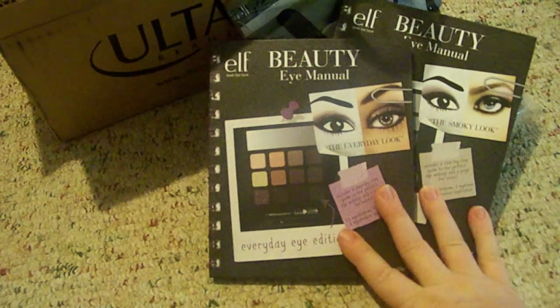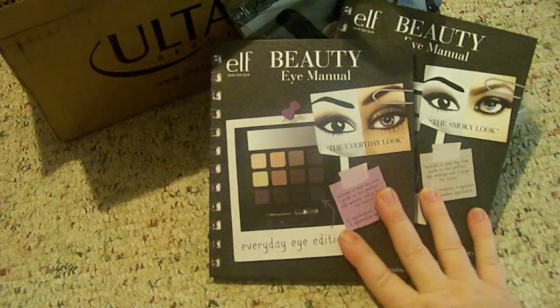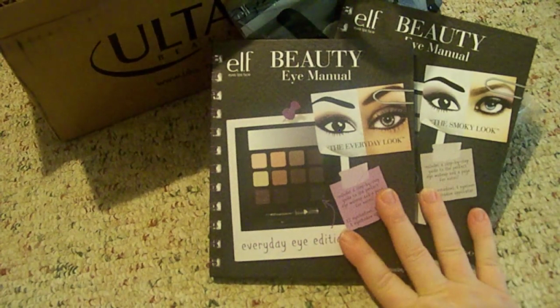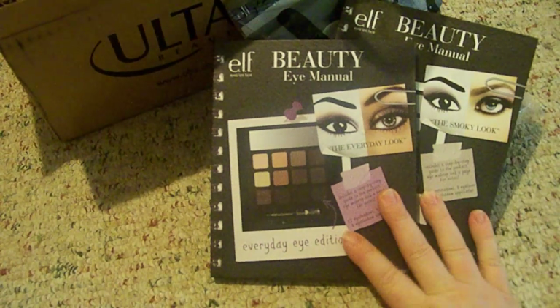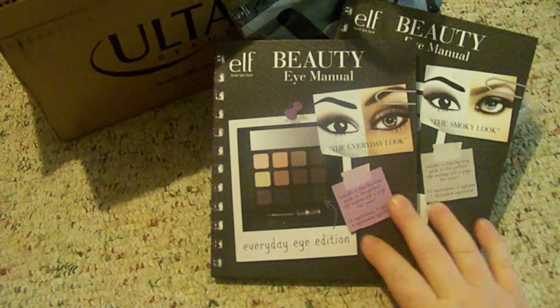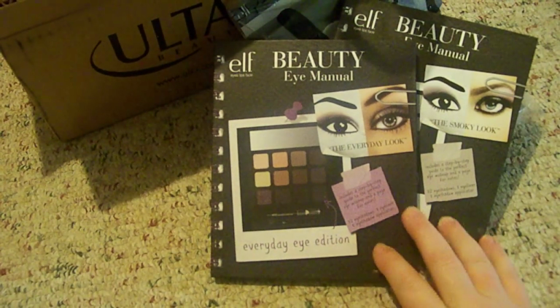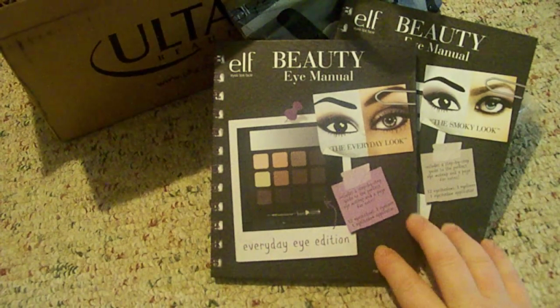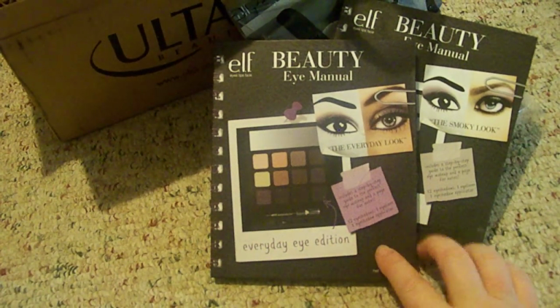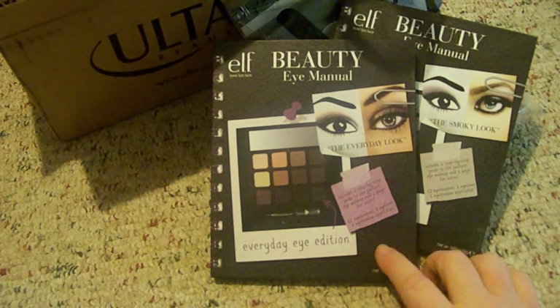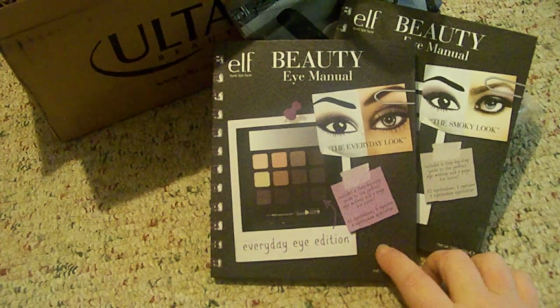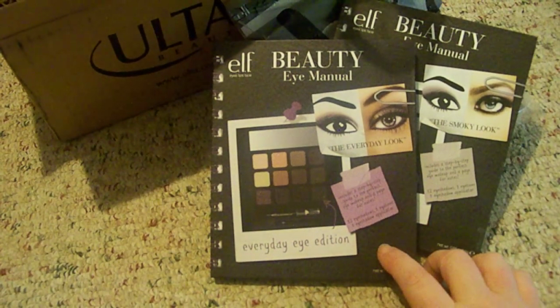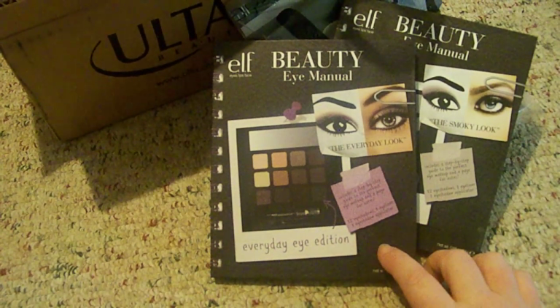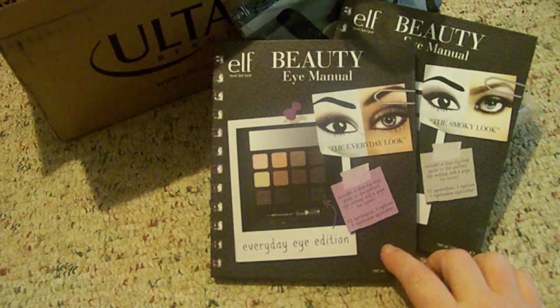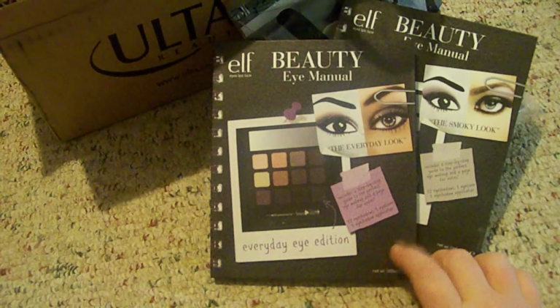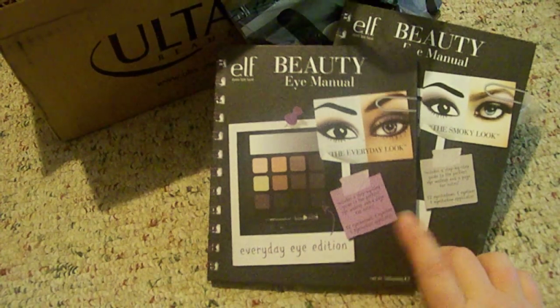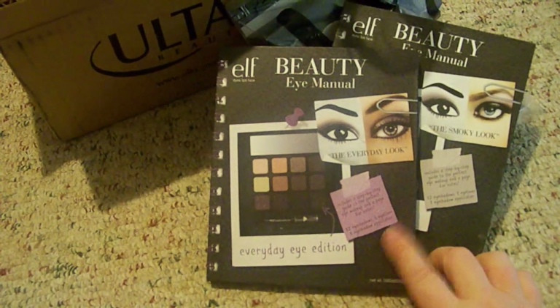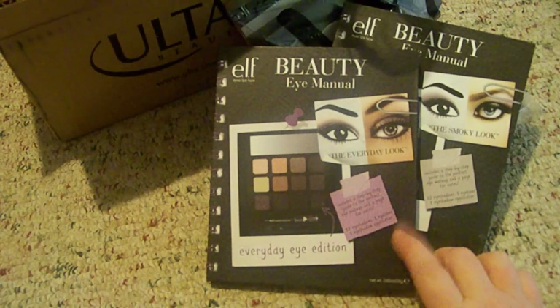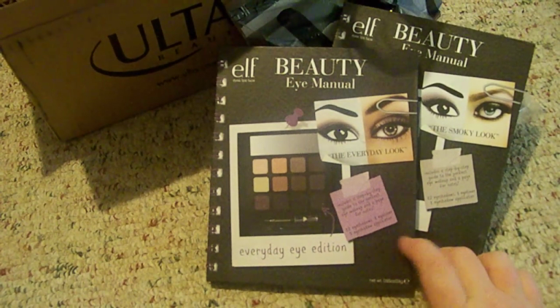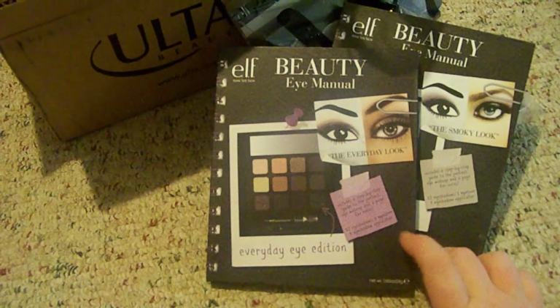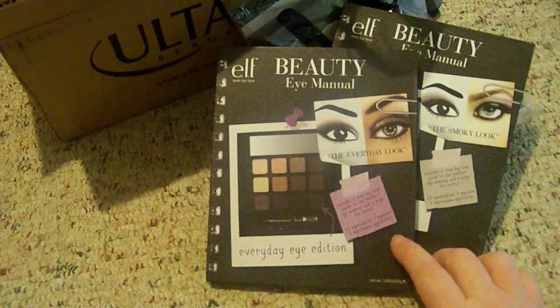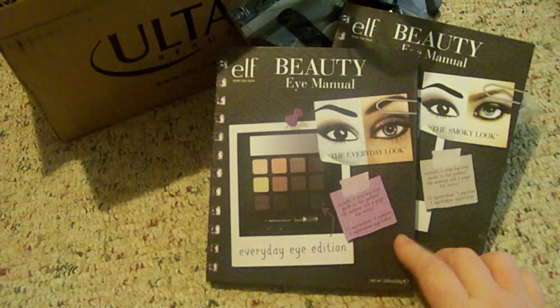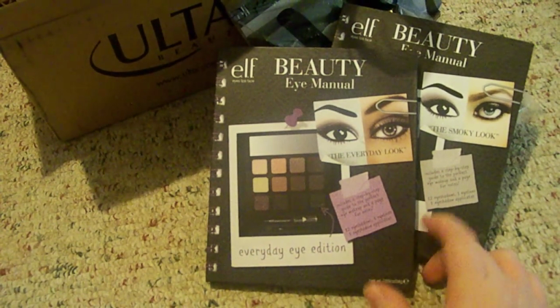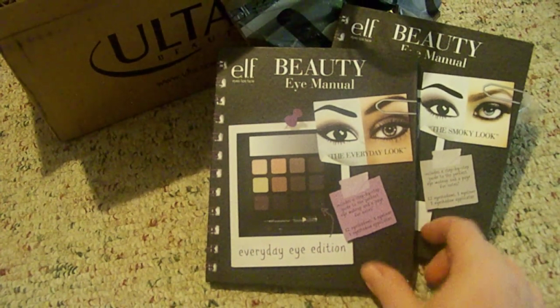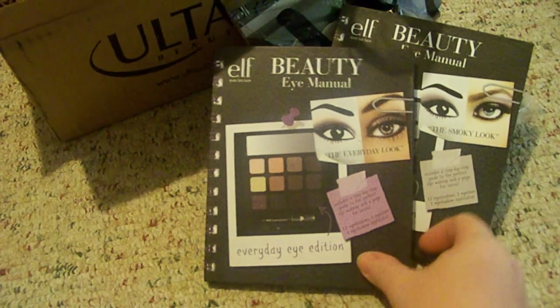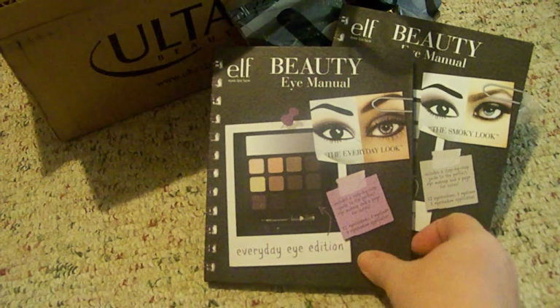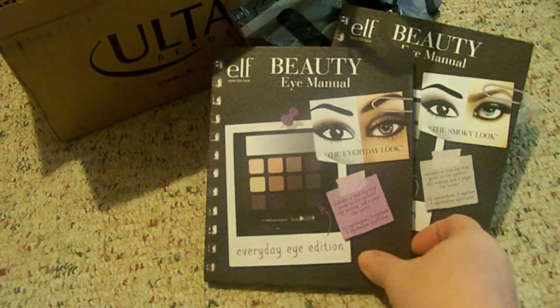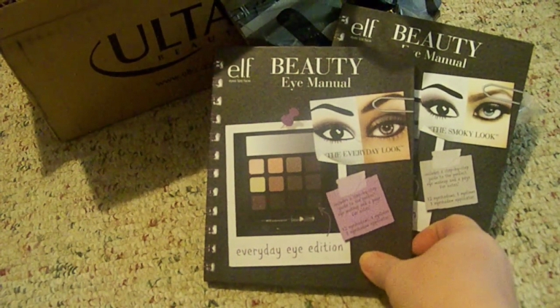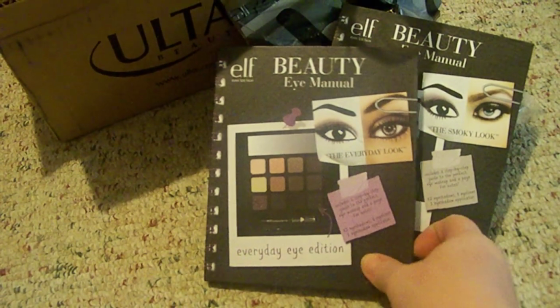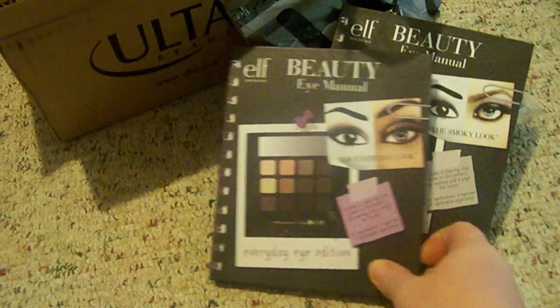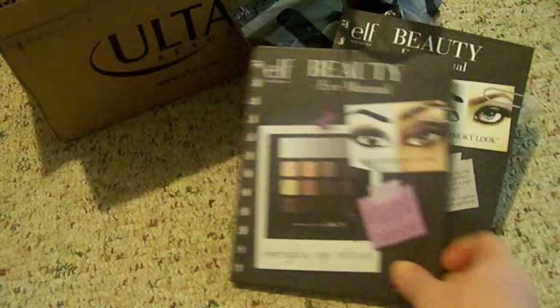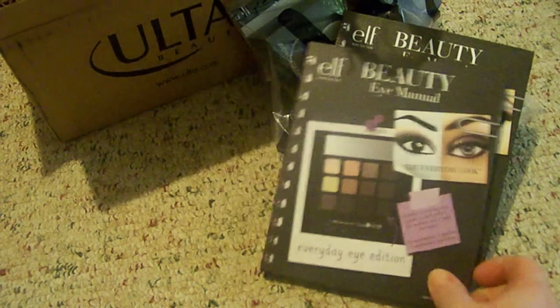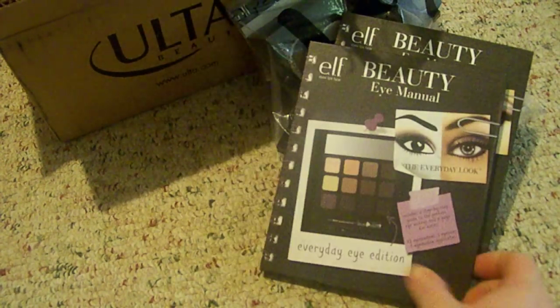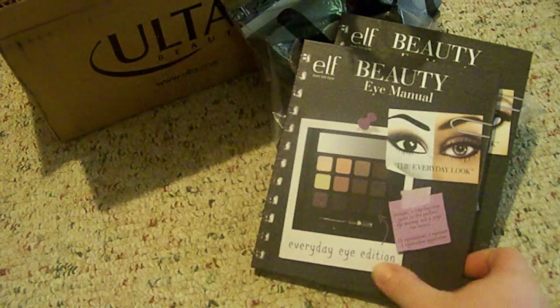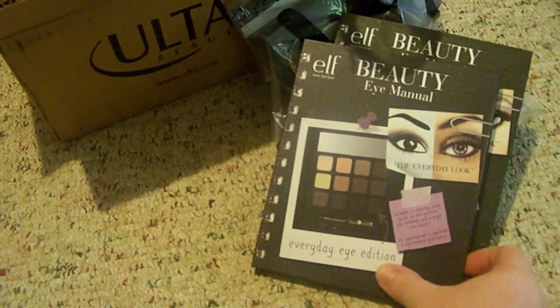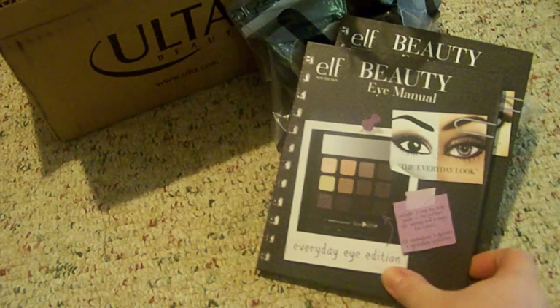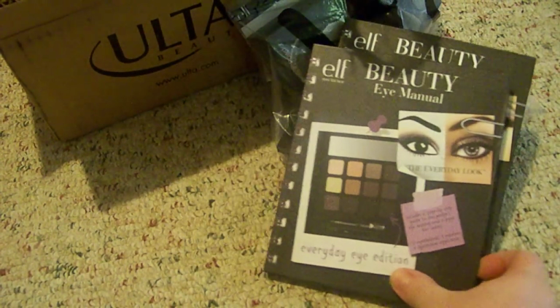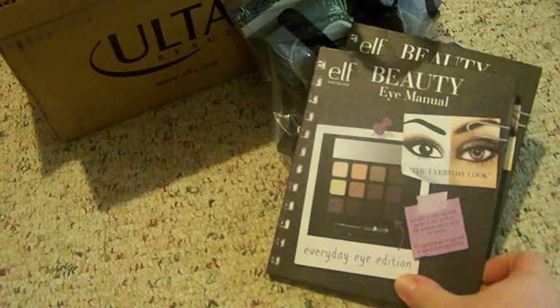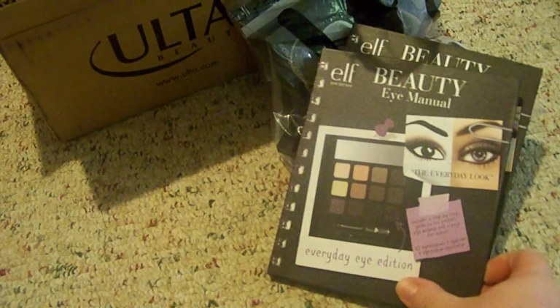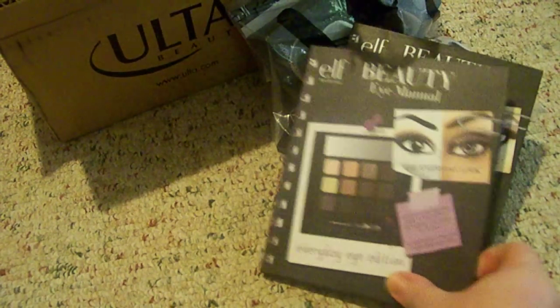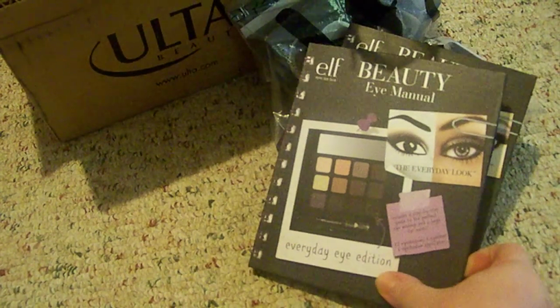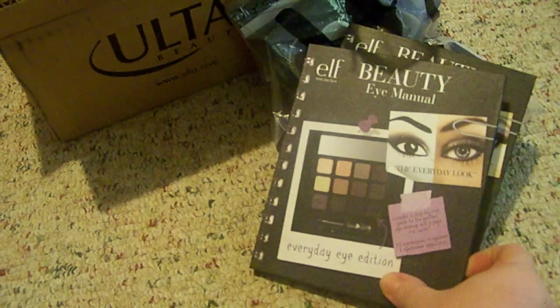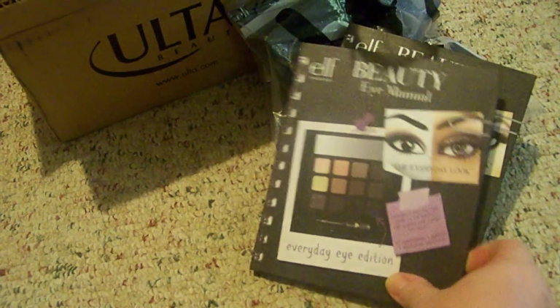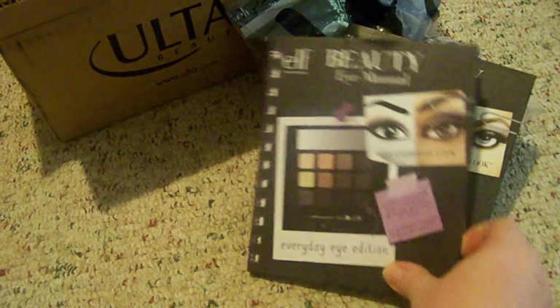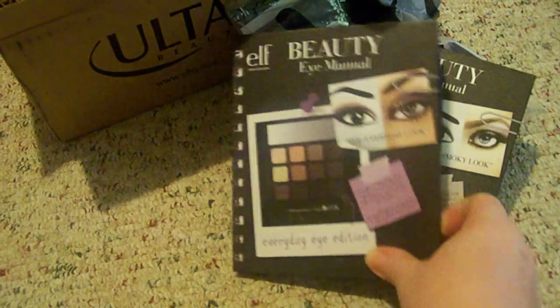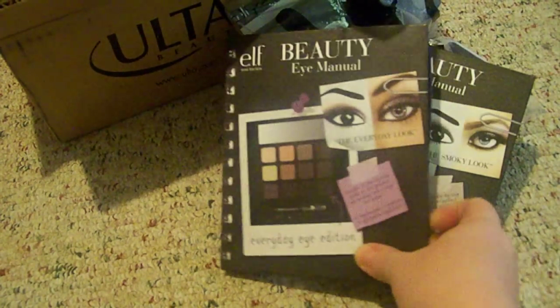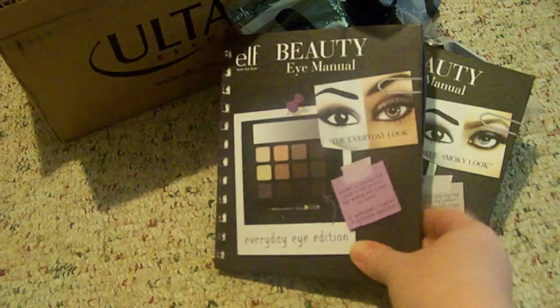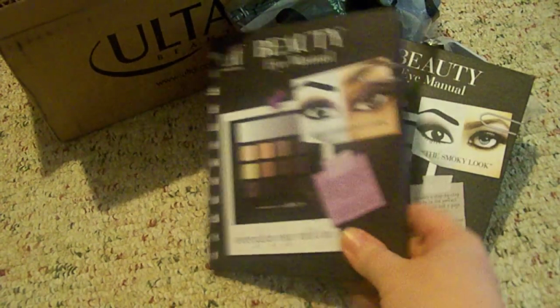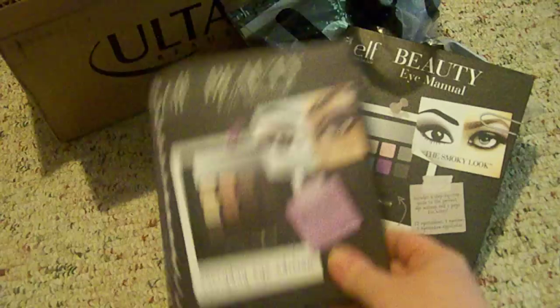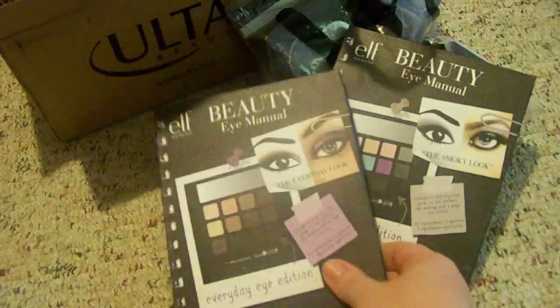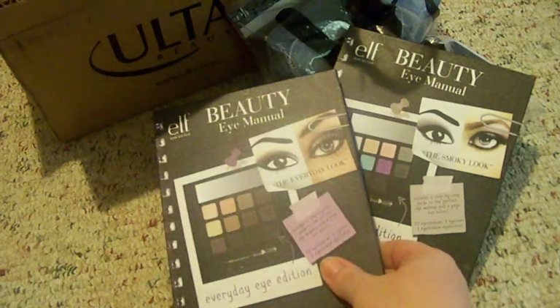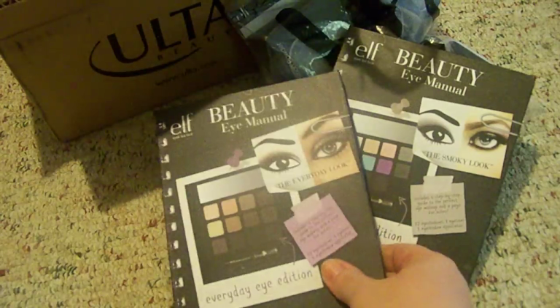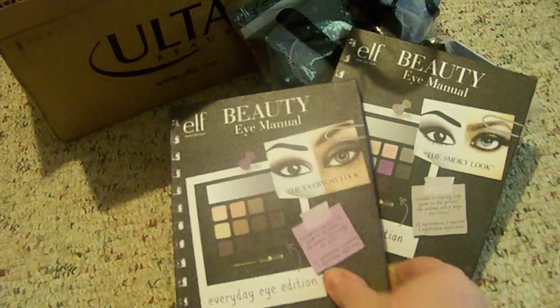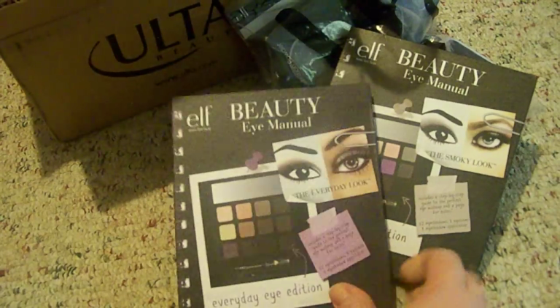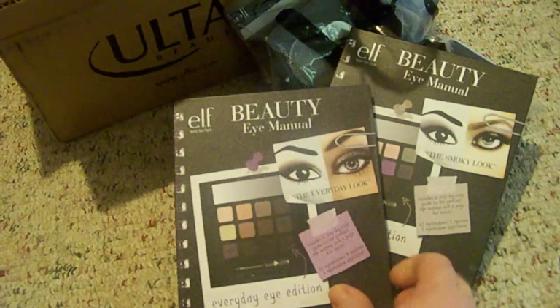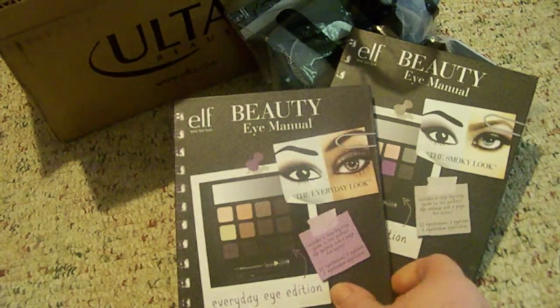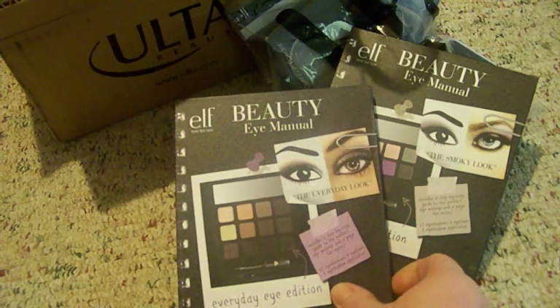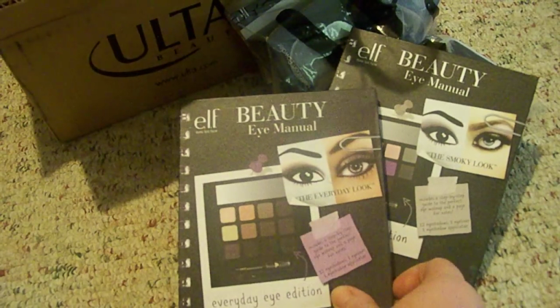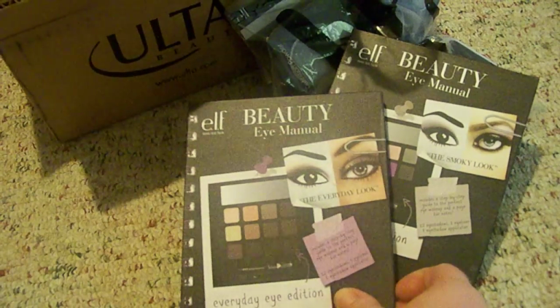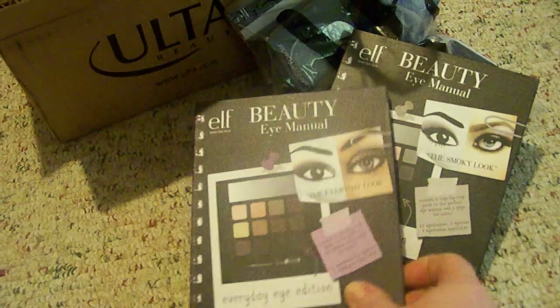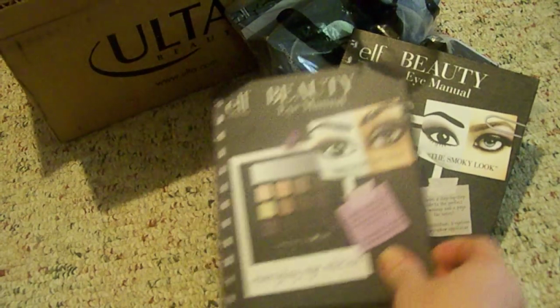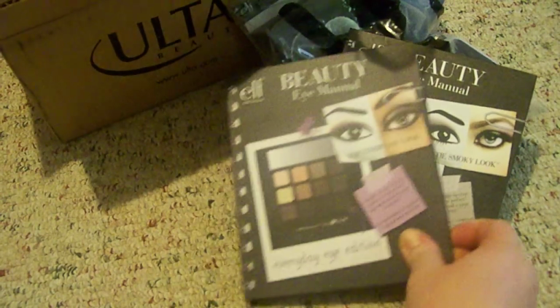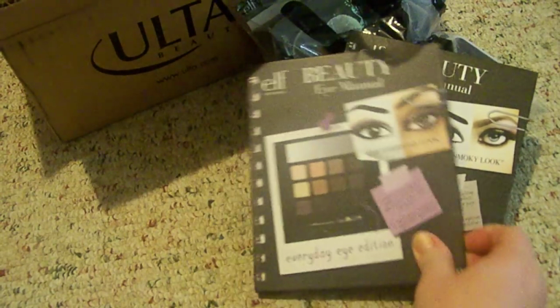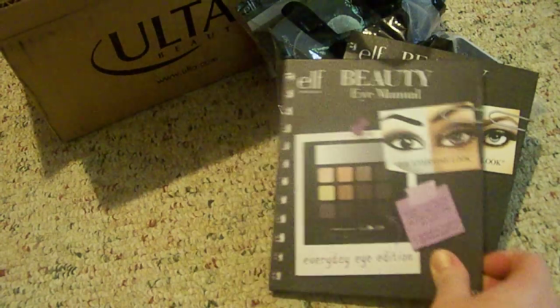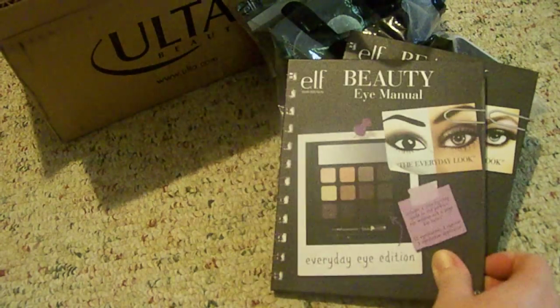They were having a buy one get one free on some of their products, so I got two of these beauty eye manuals.